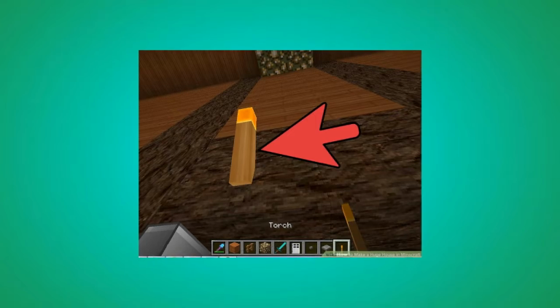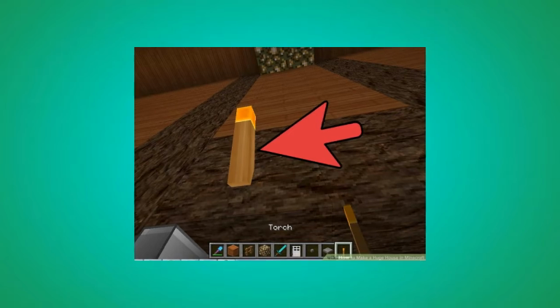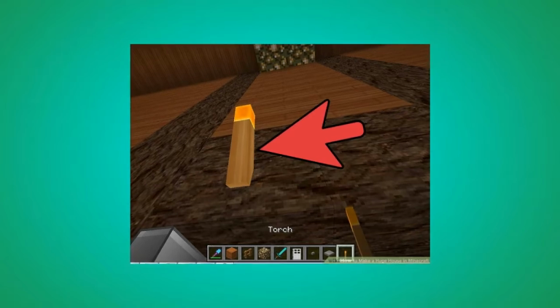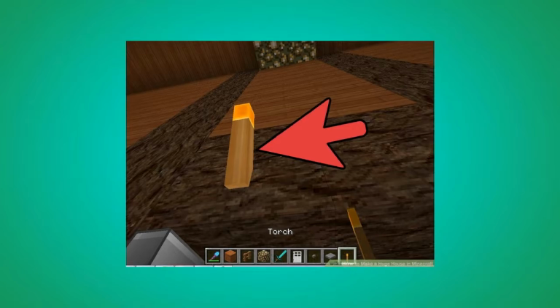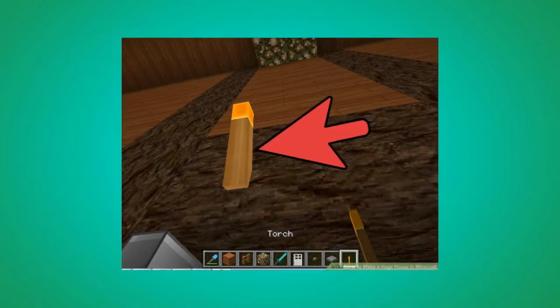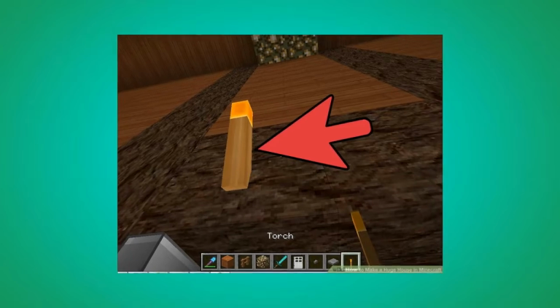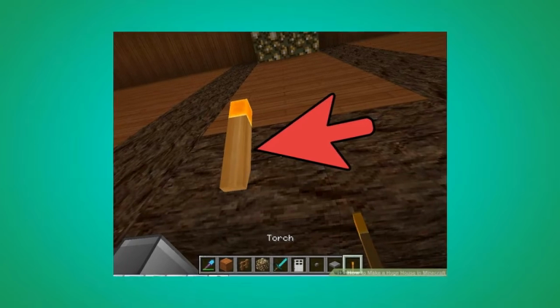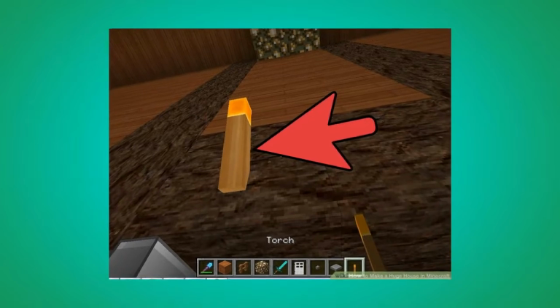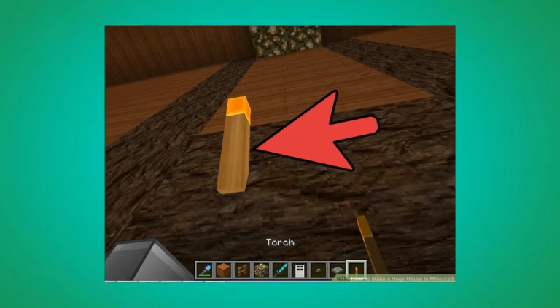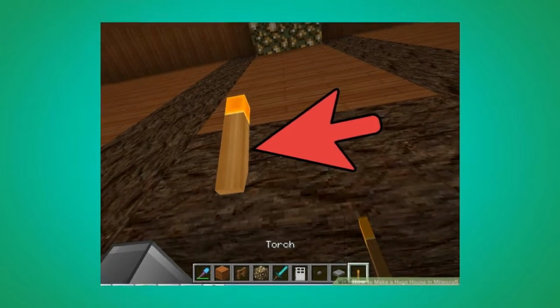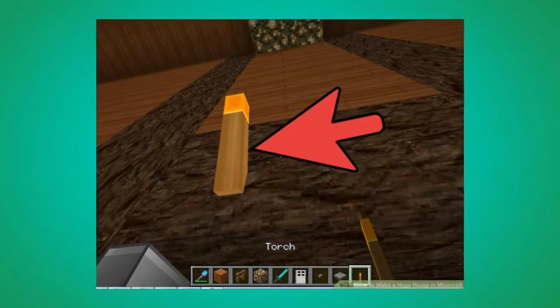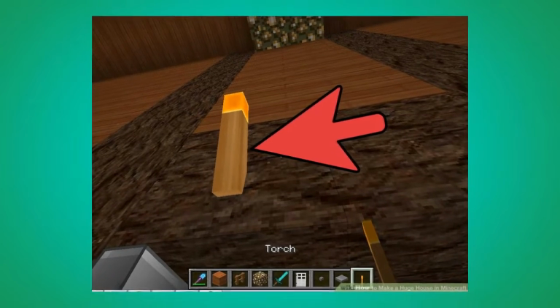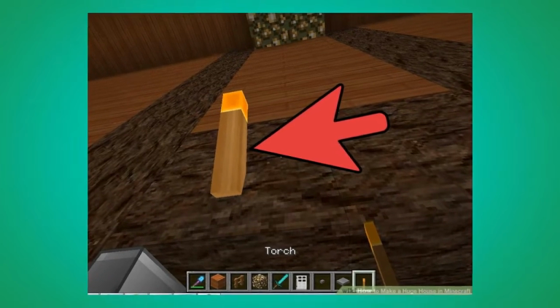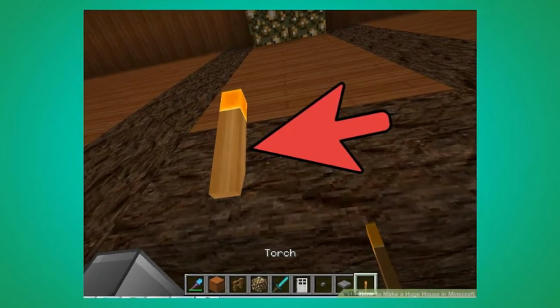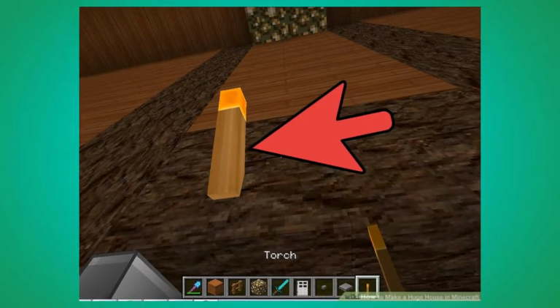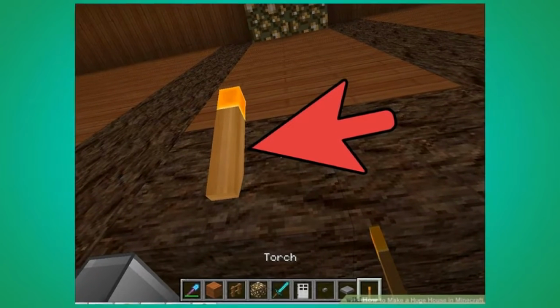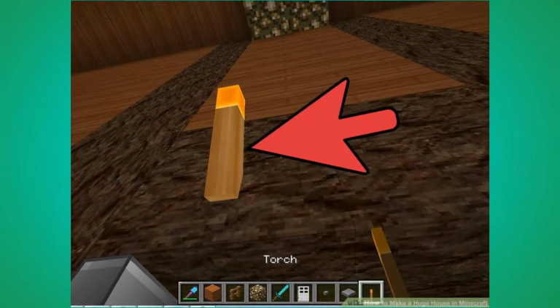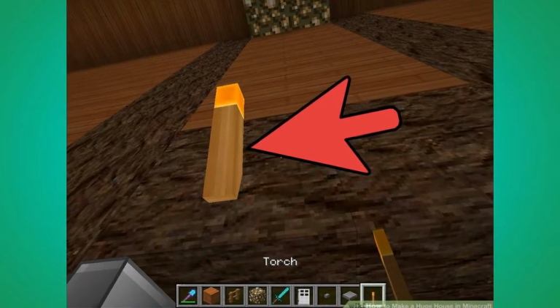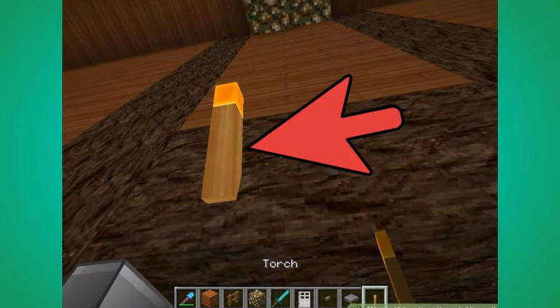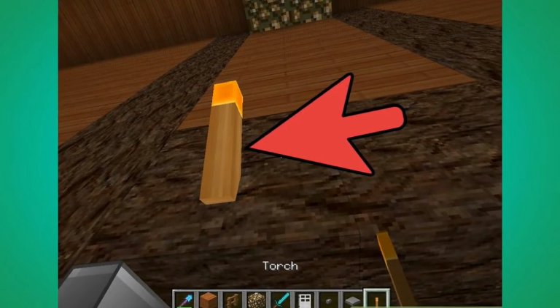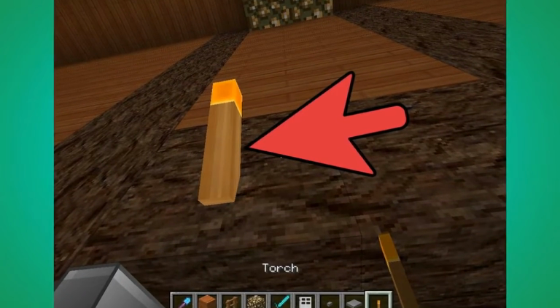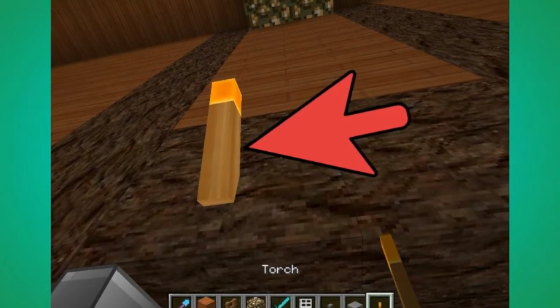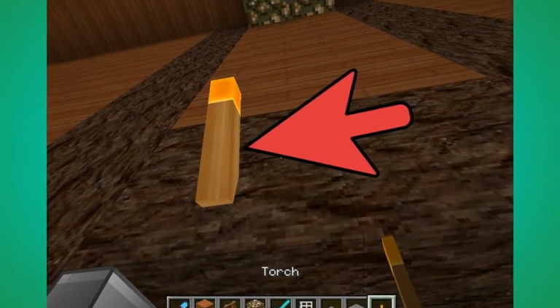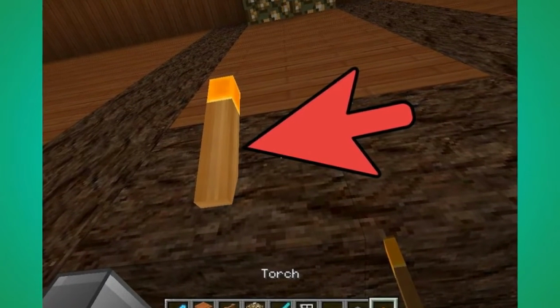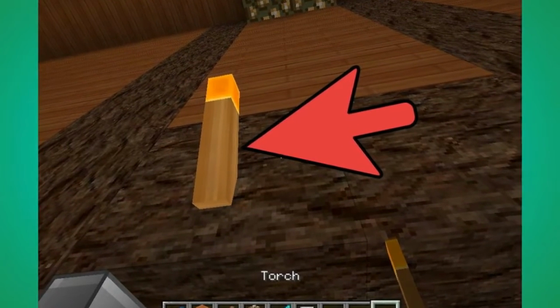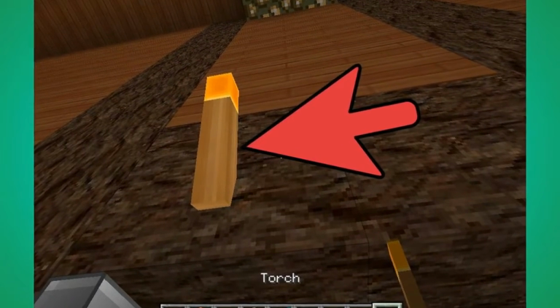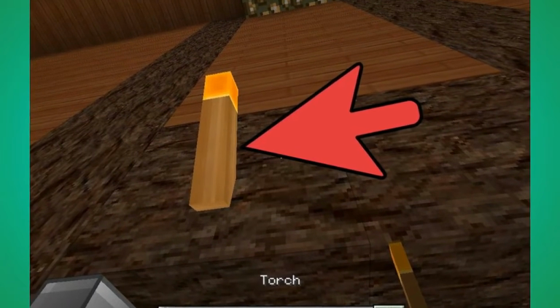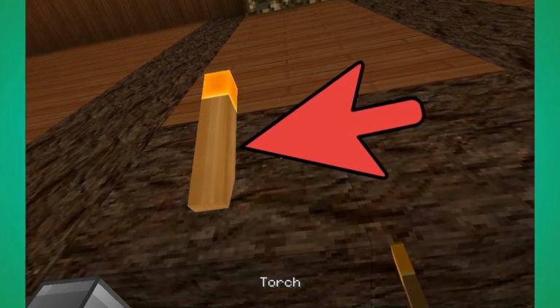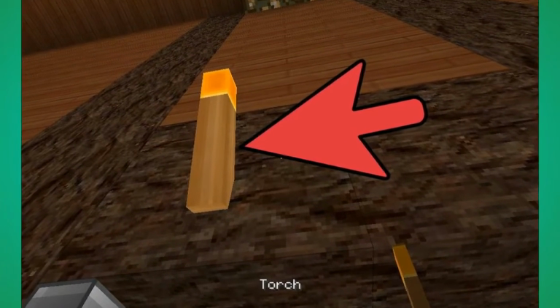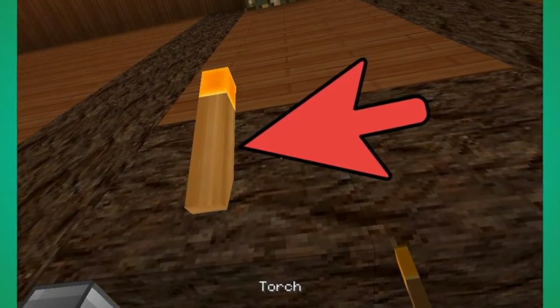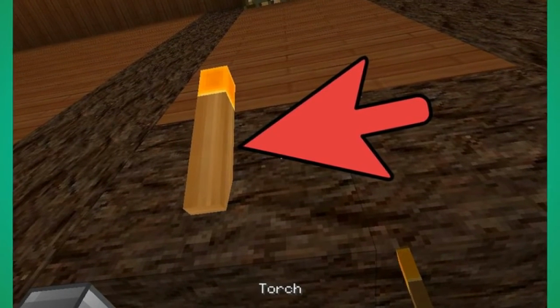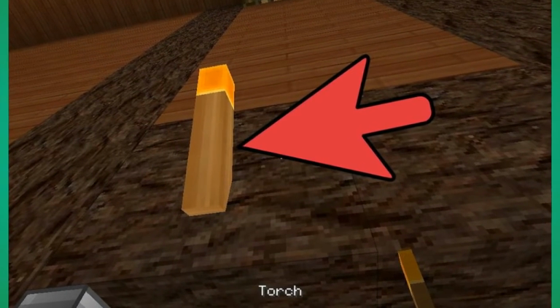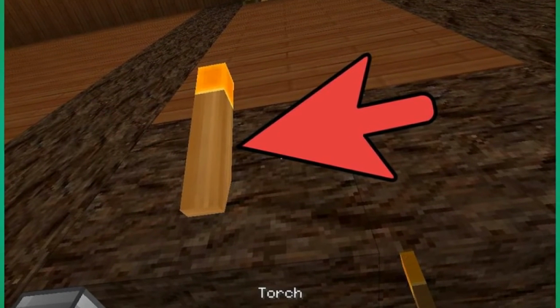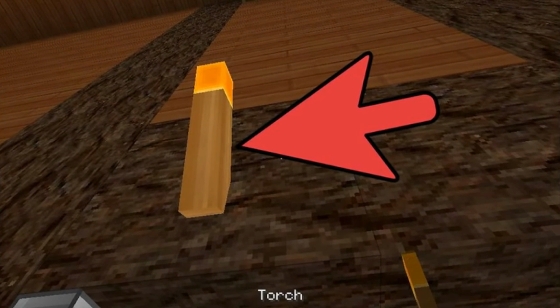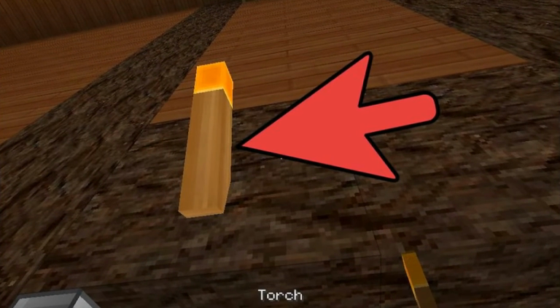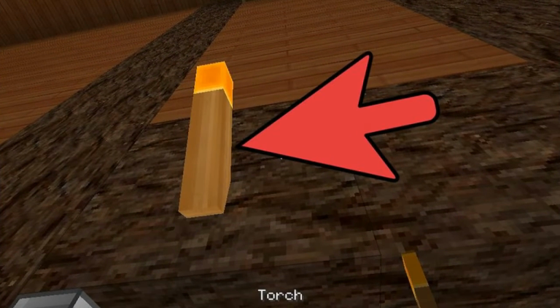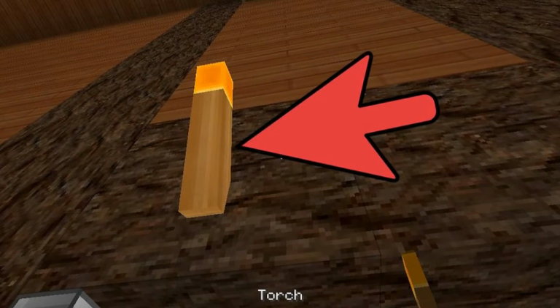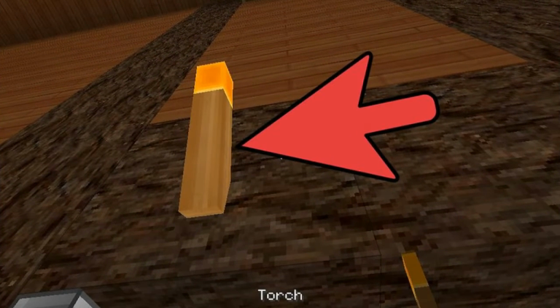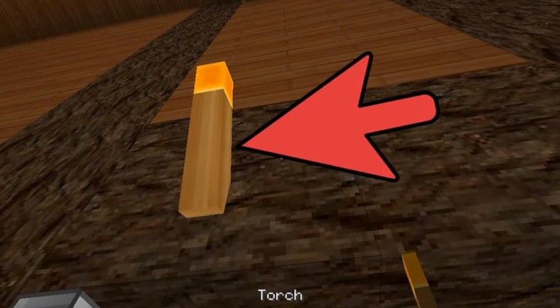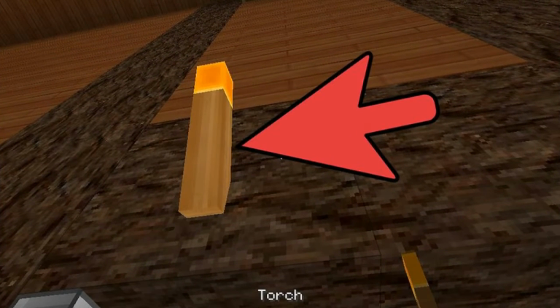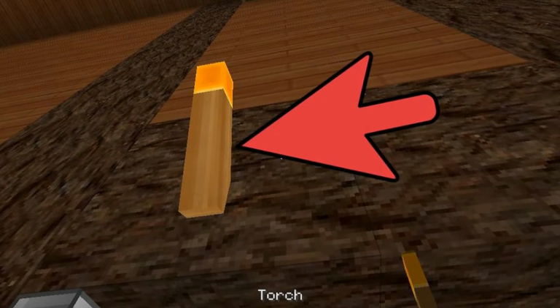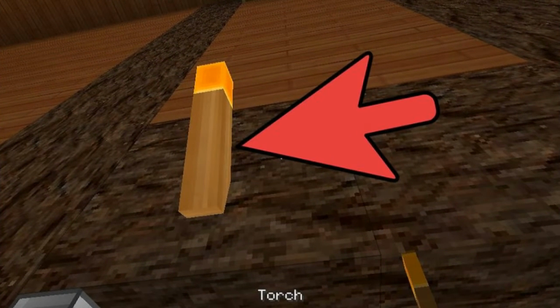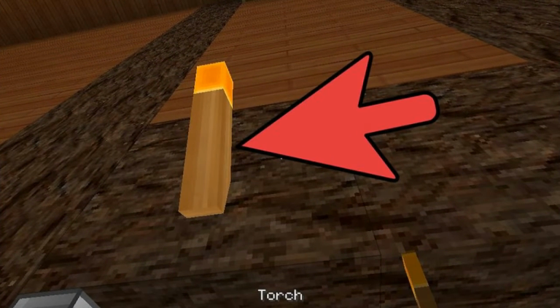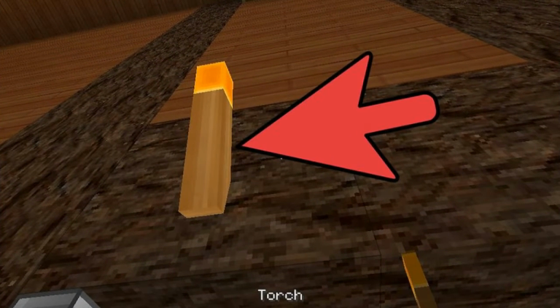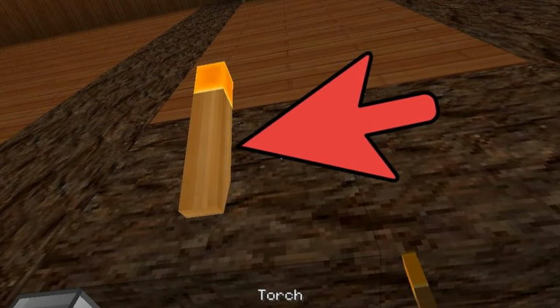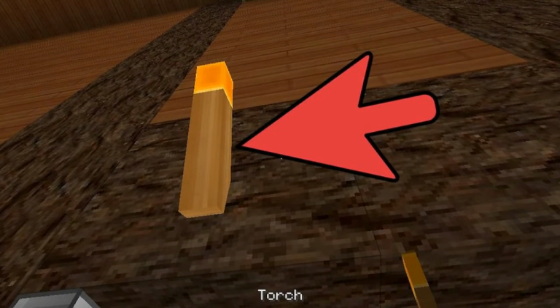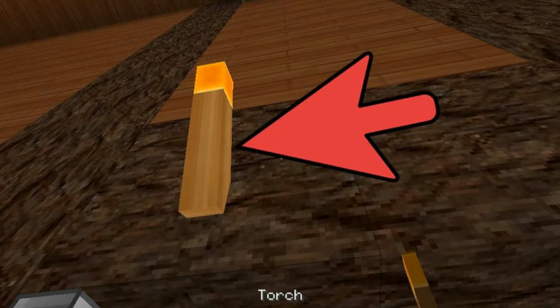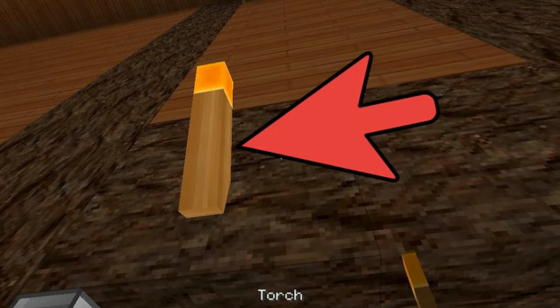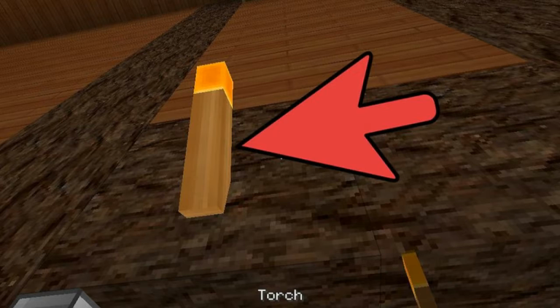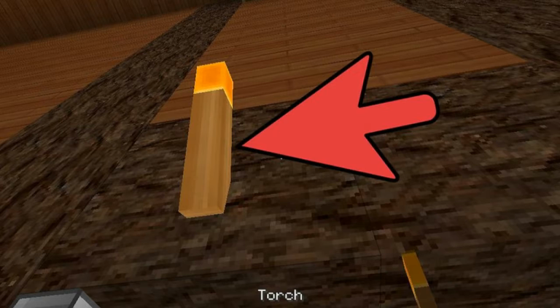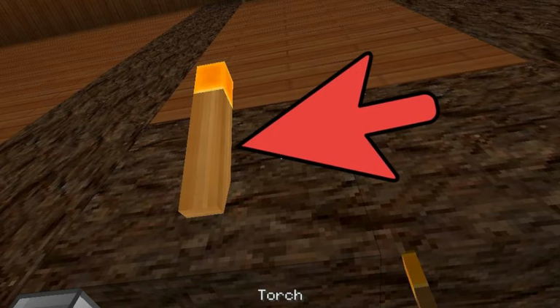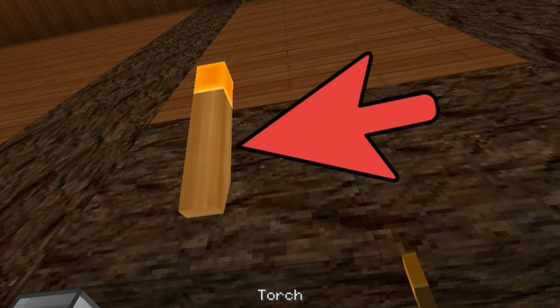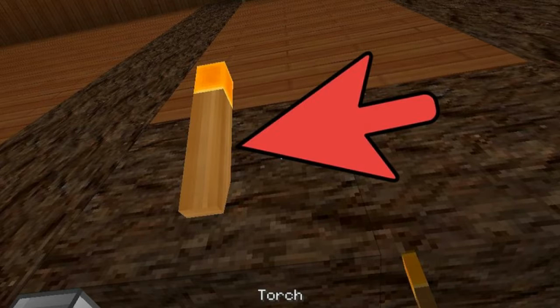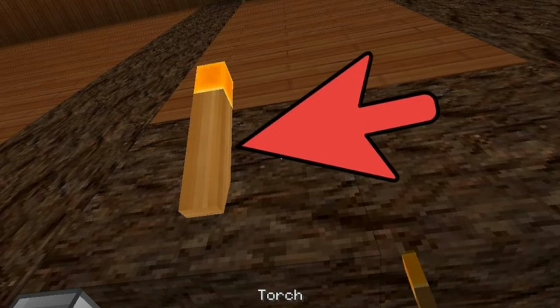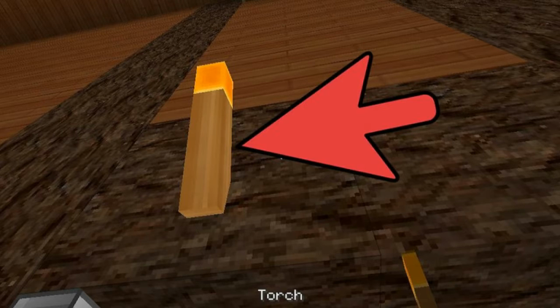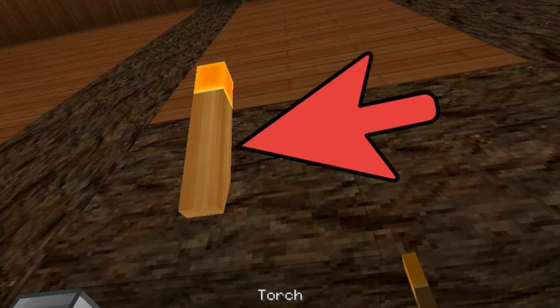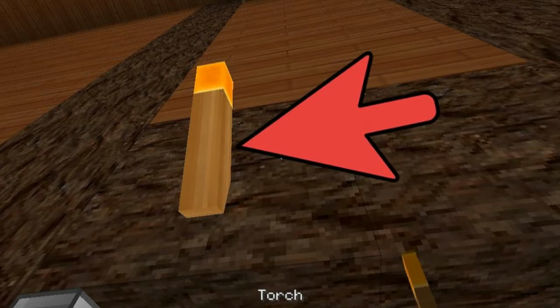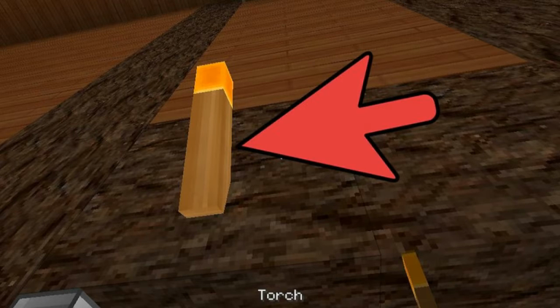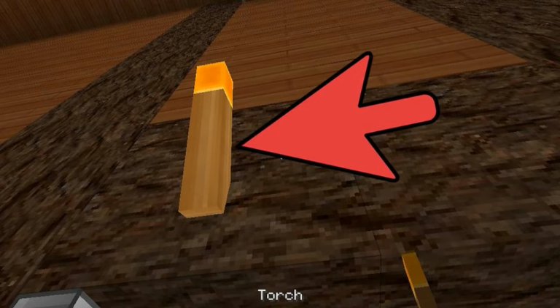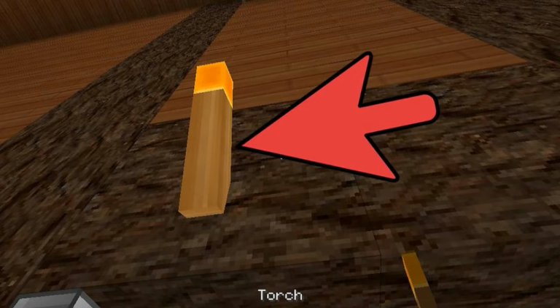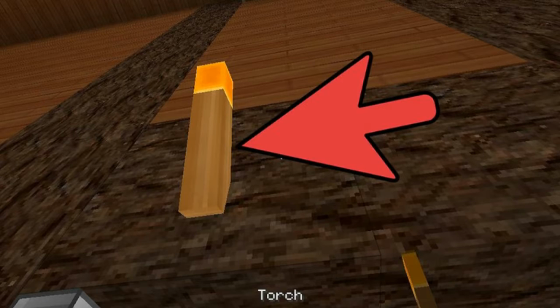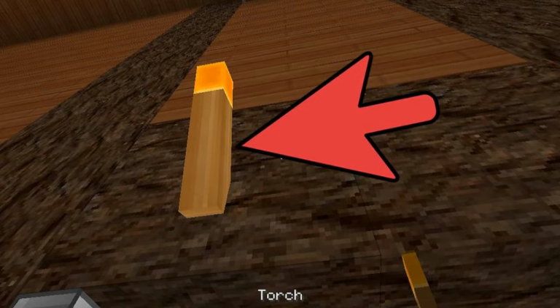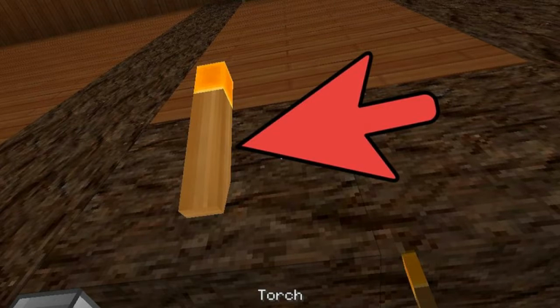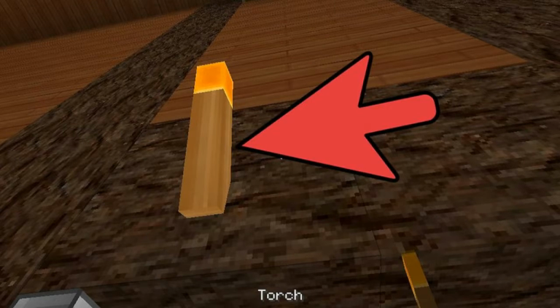Number 5. Place torches in your house for some light. If you have made a Nether portal you can use glowstone.